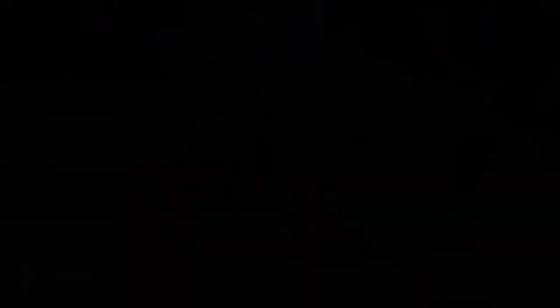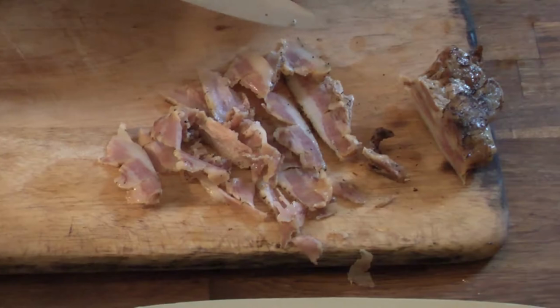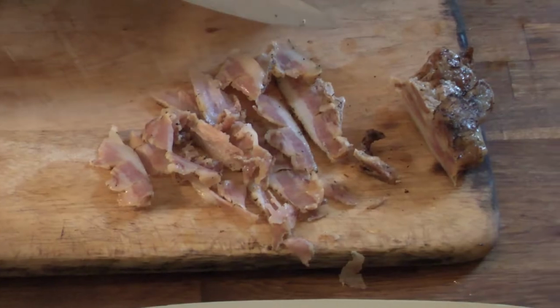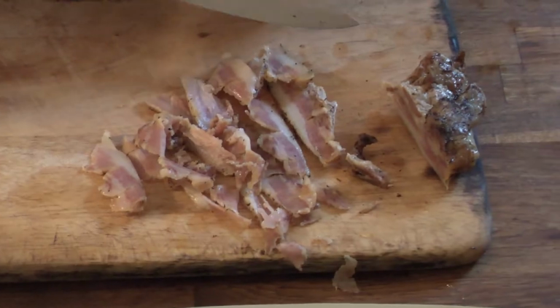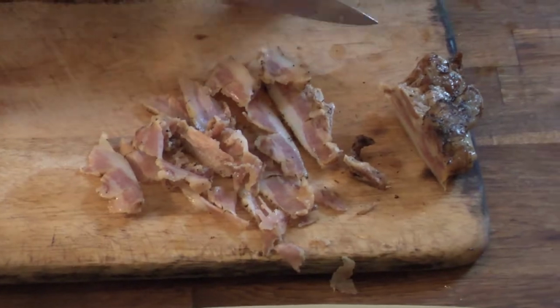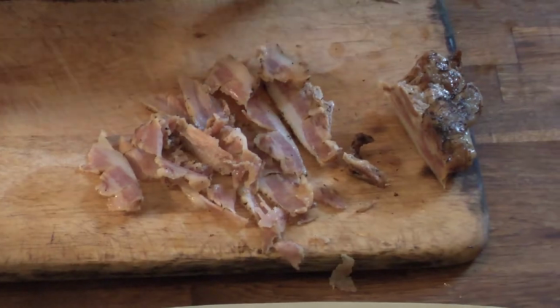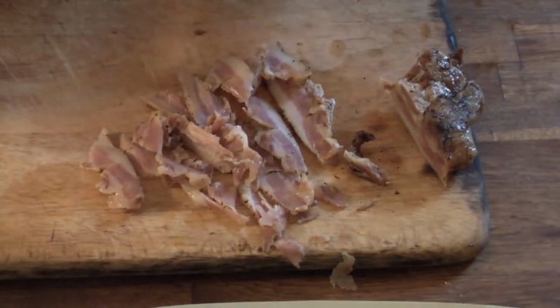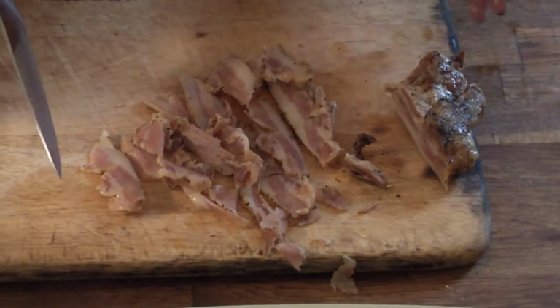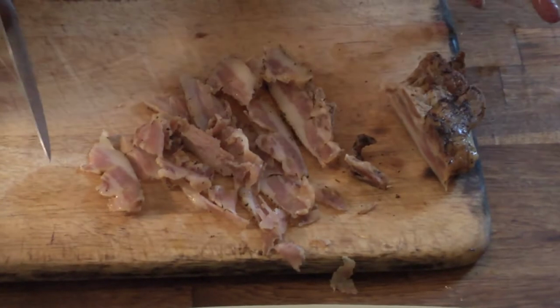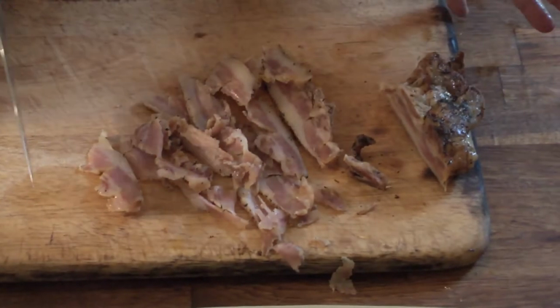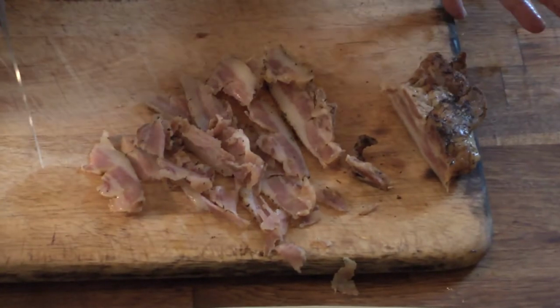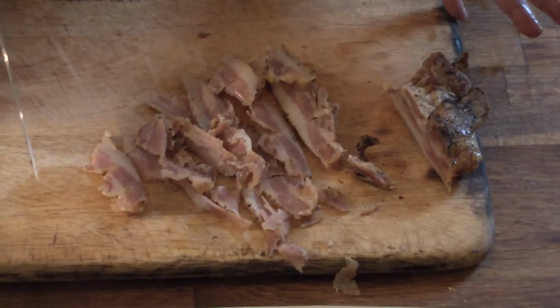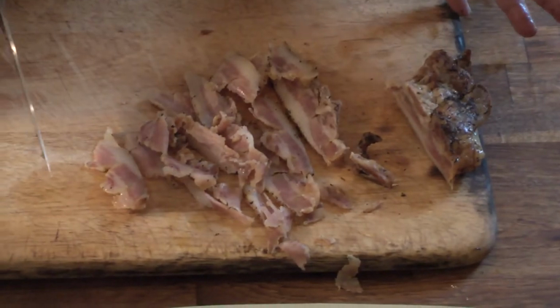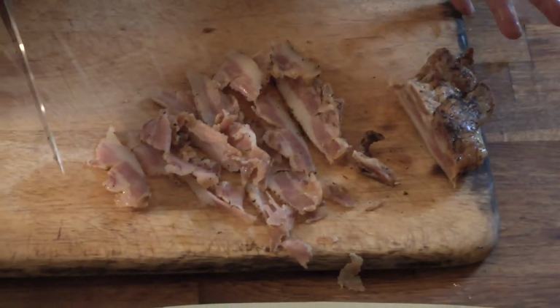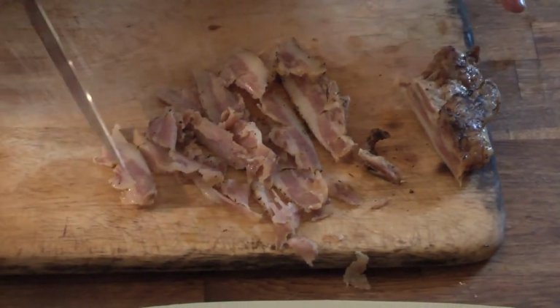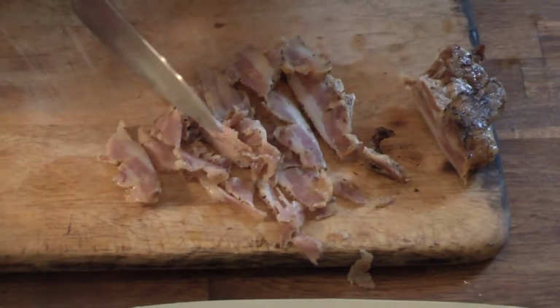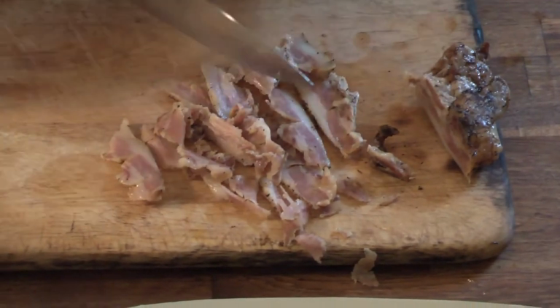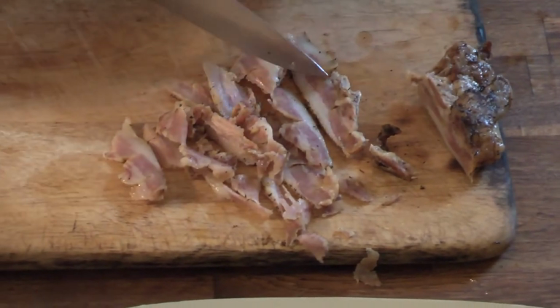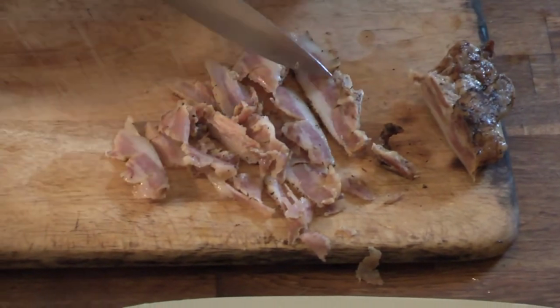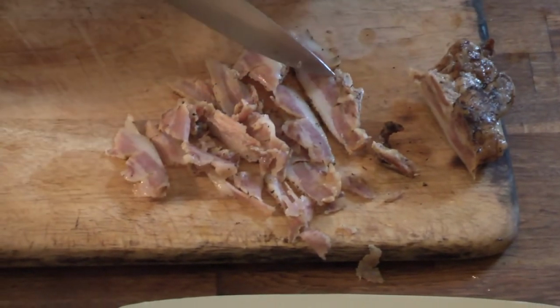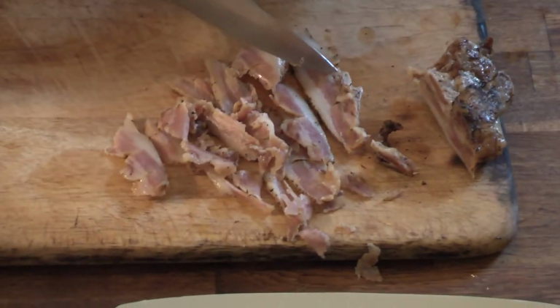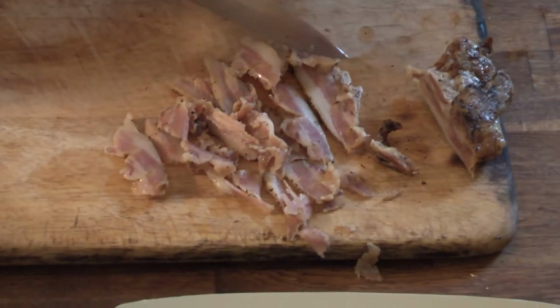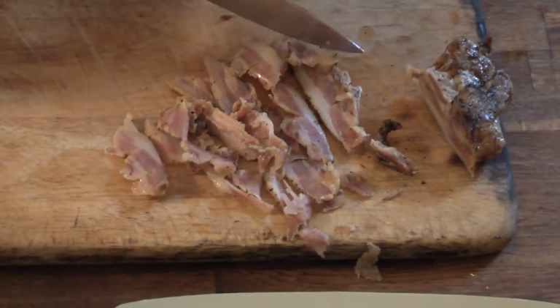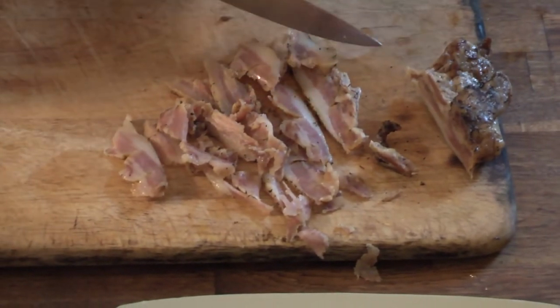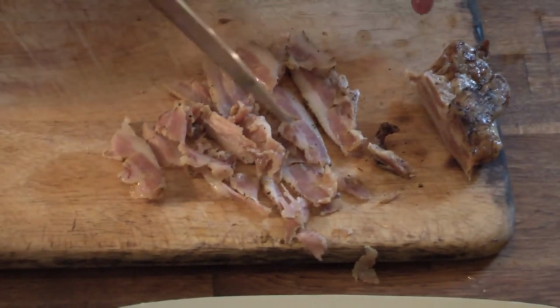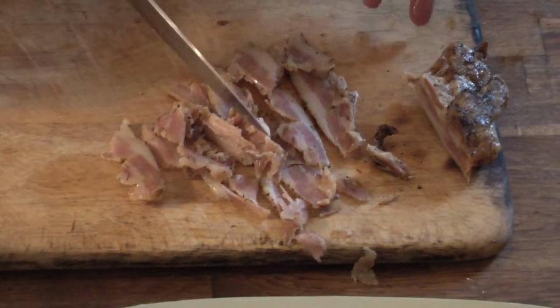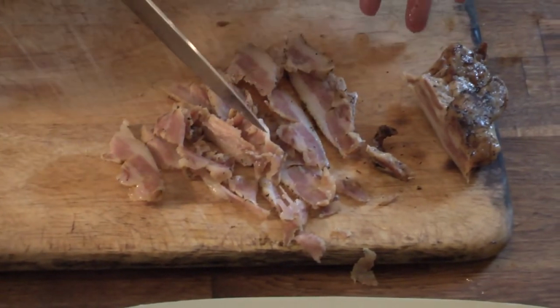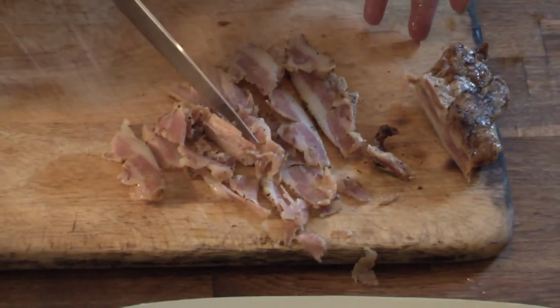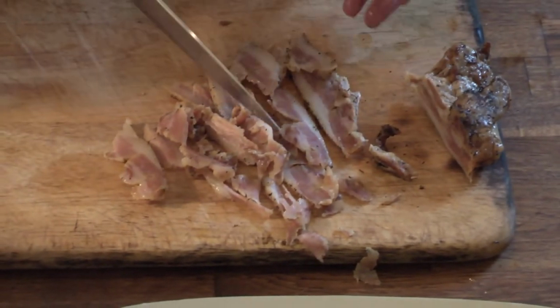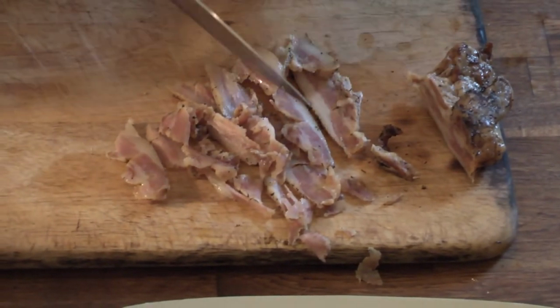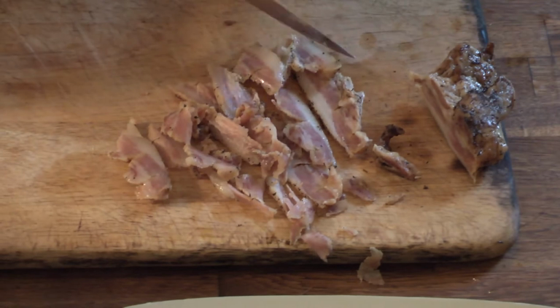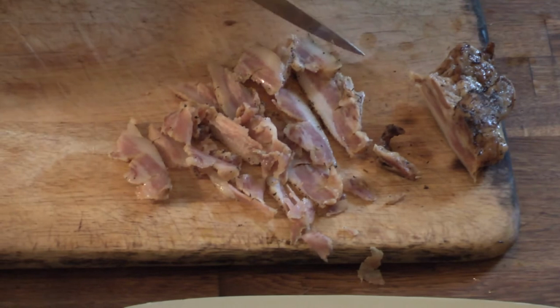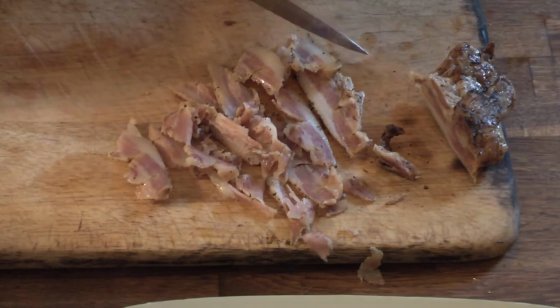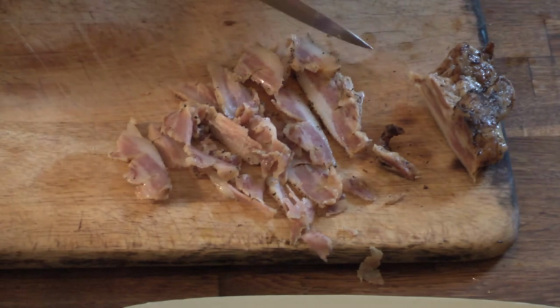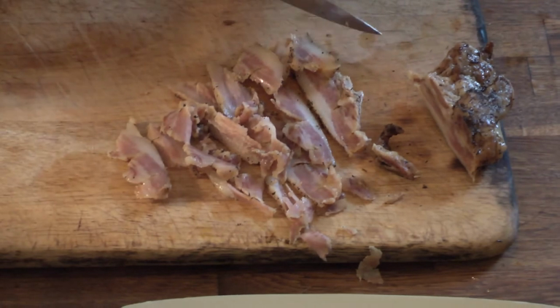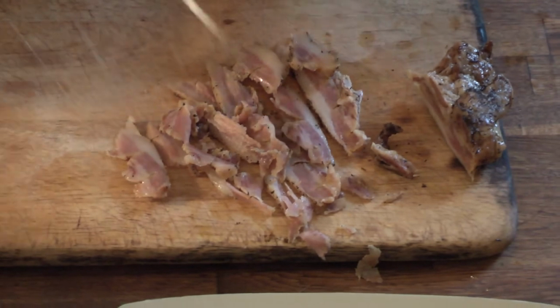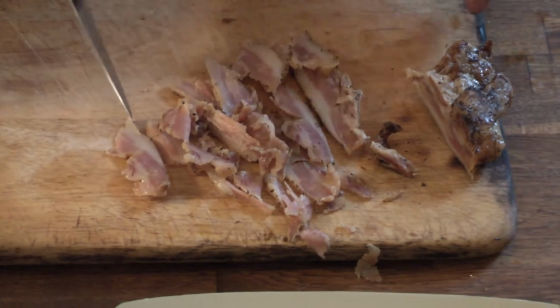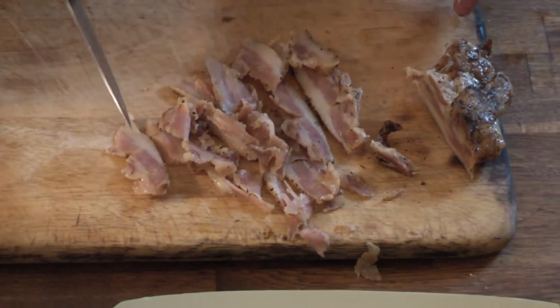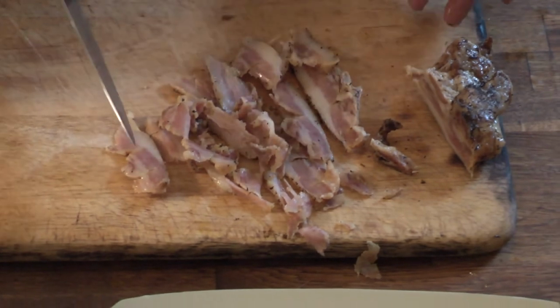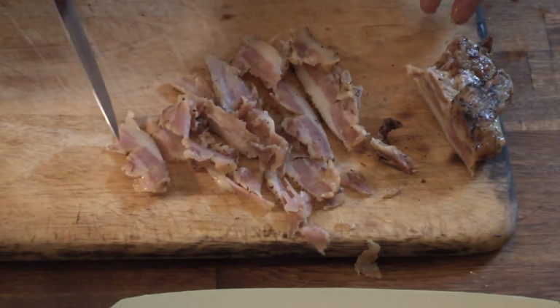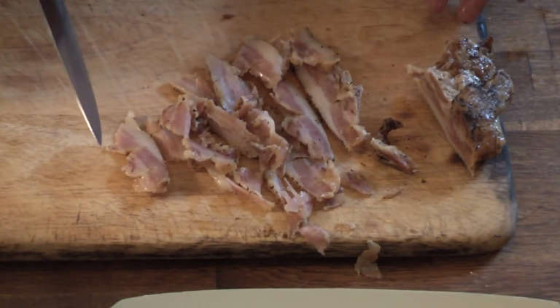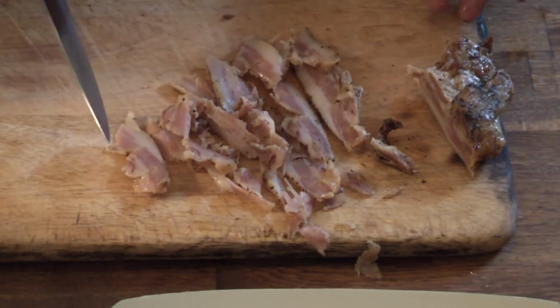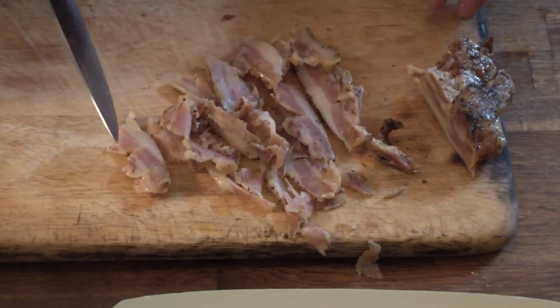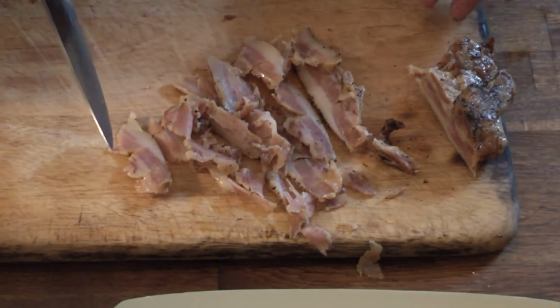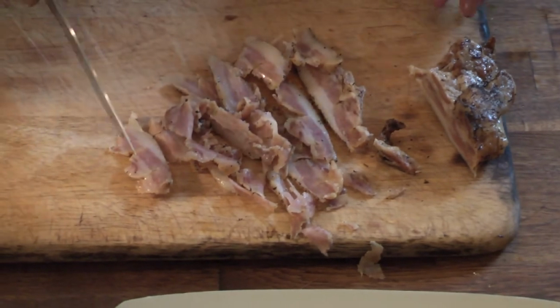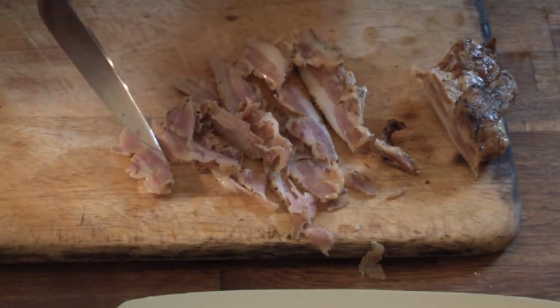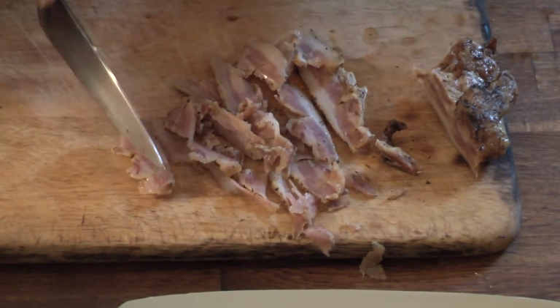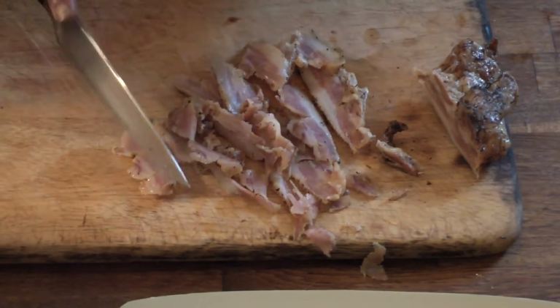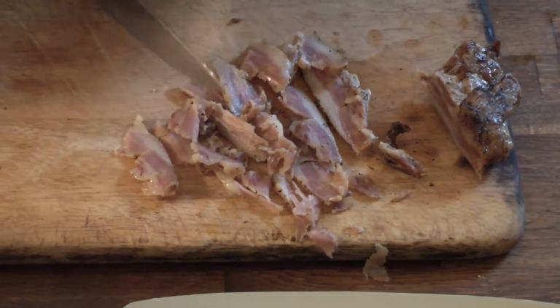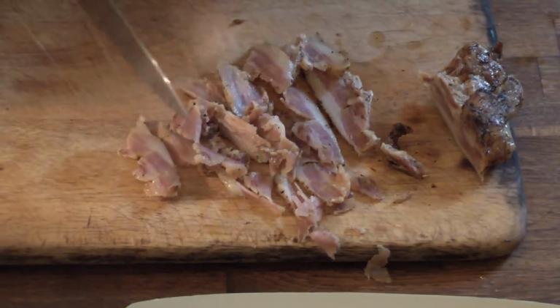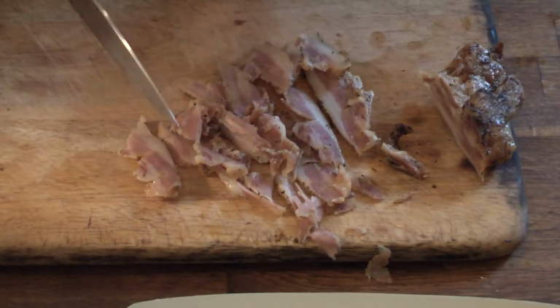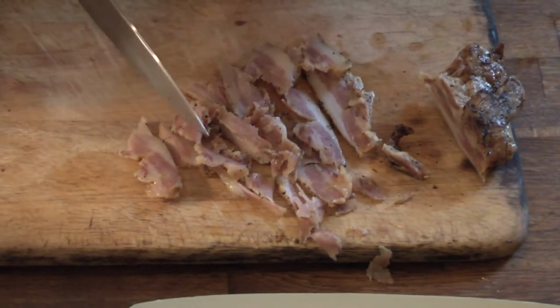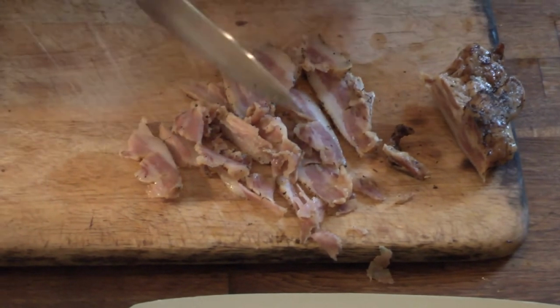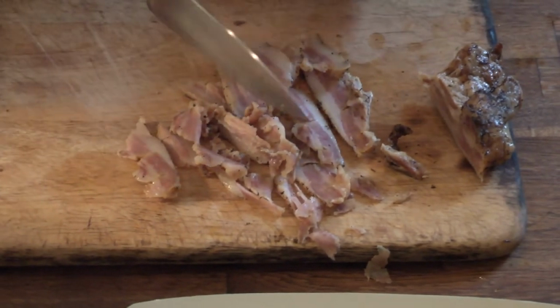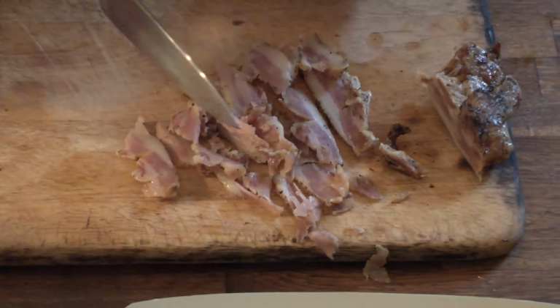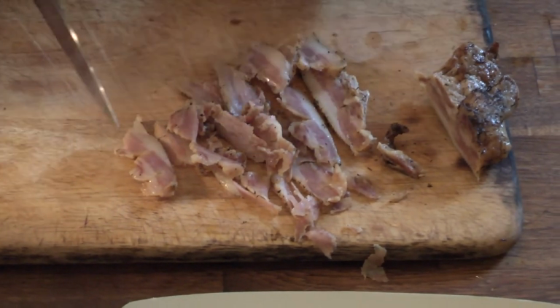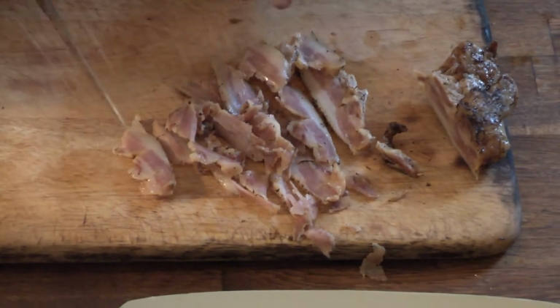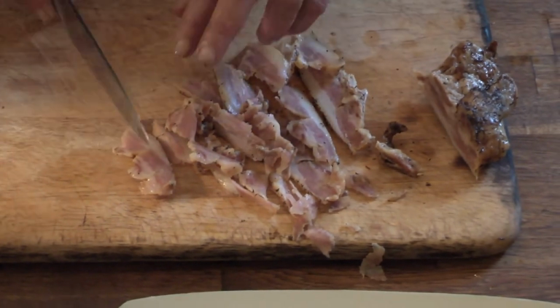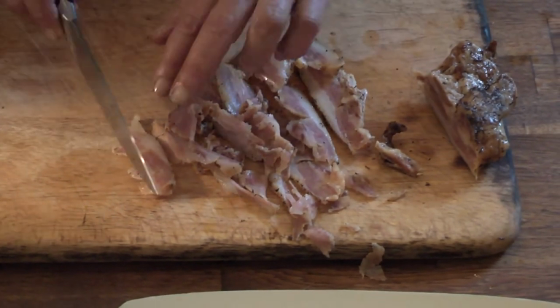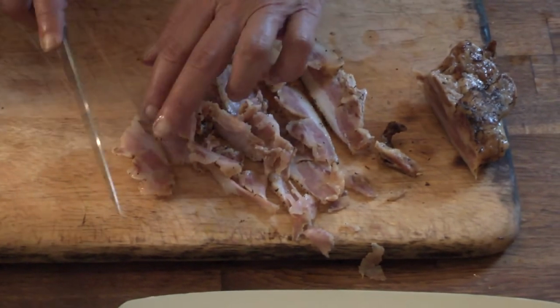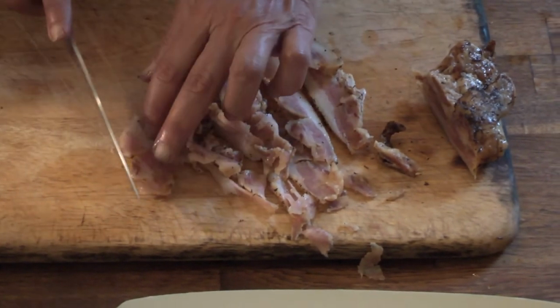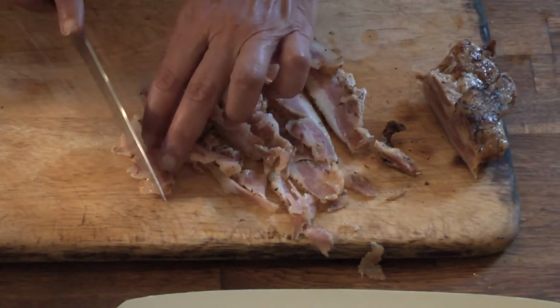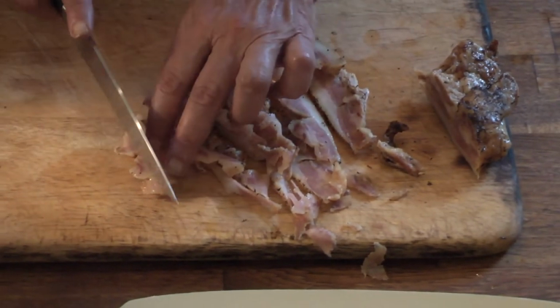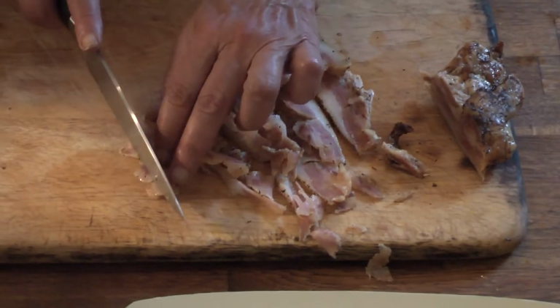I don't really measure anything. I just get to a point where I think that's about the right amount. Now I'm going to cut them into matchsticks.